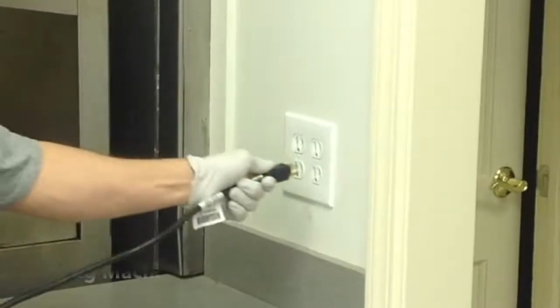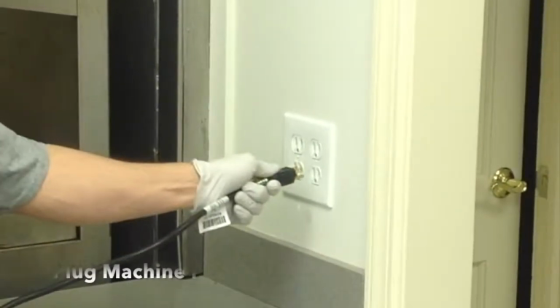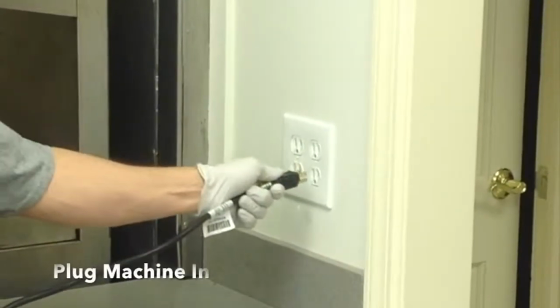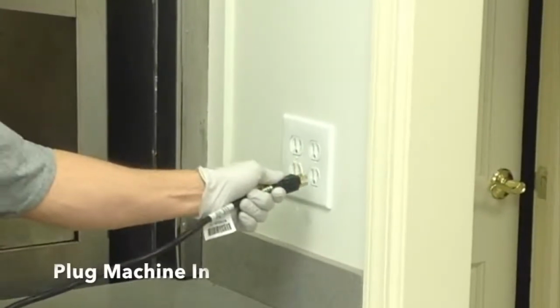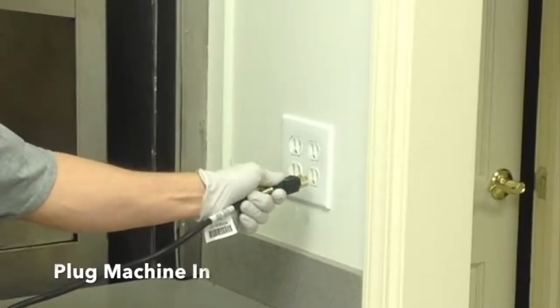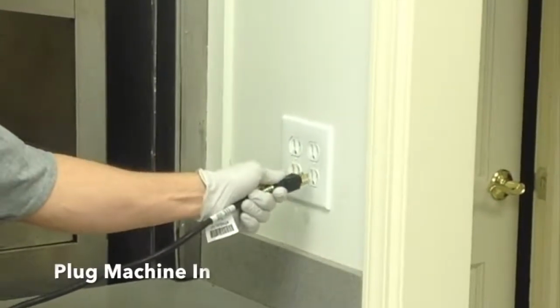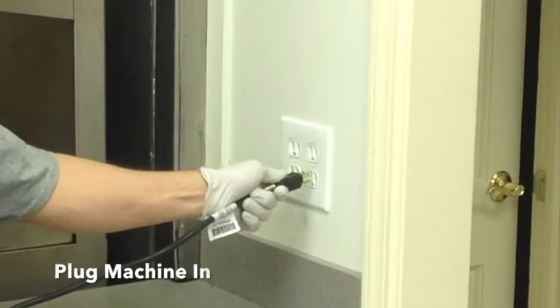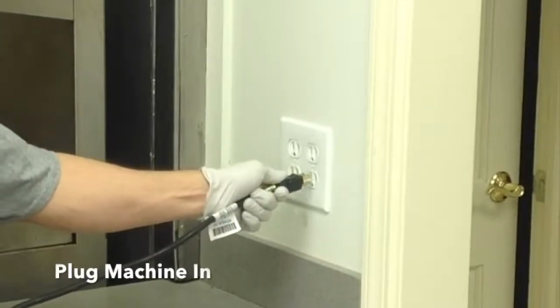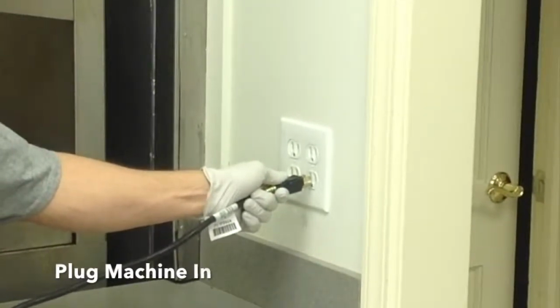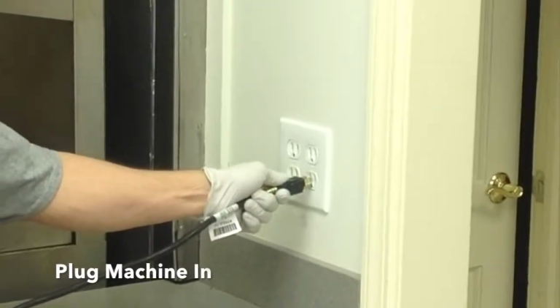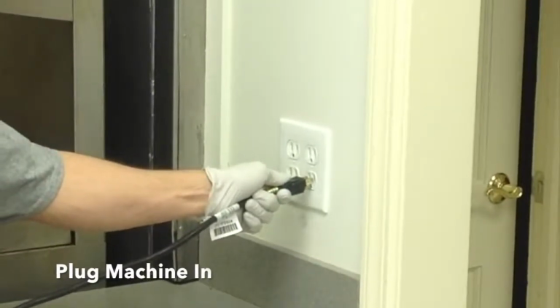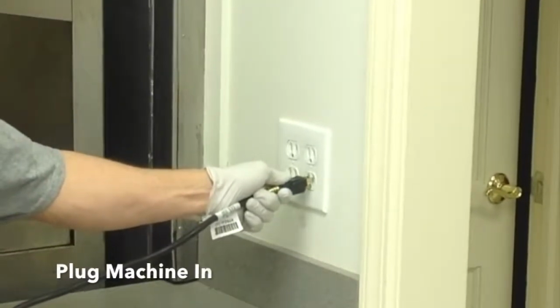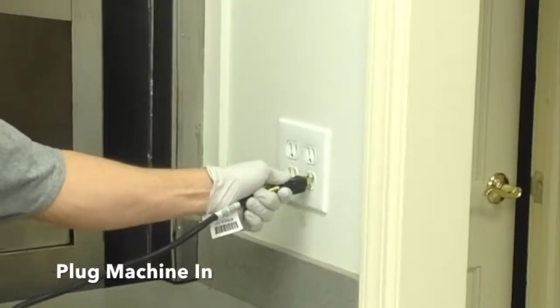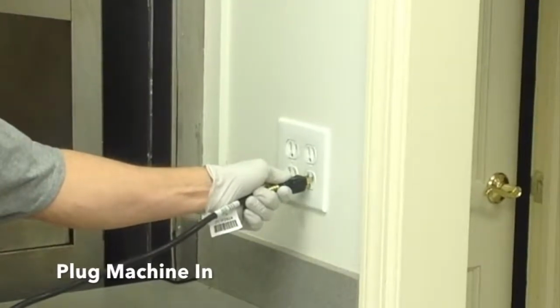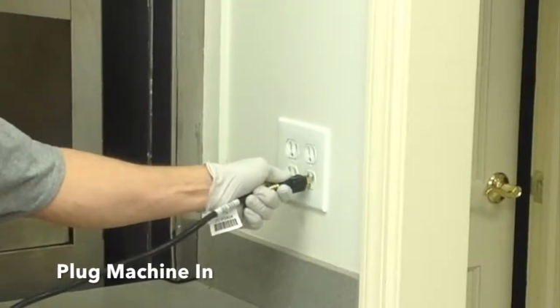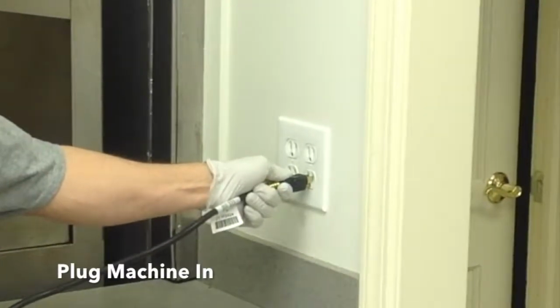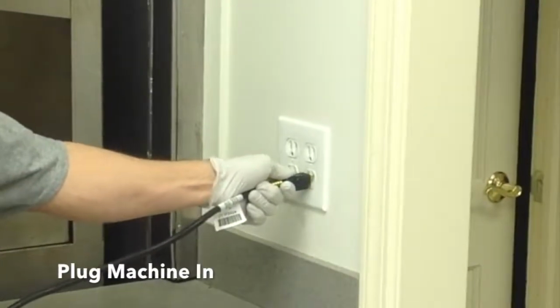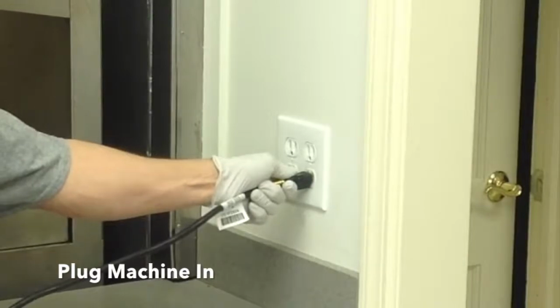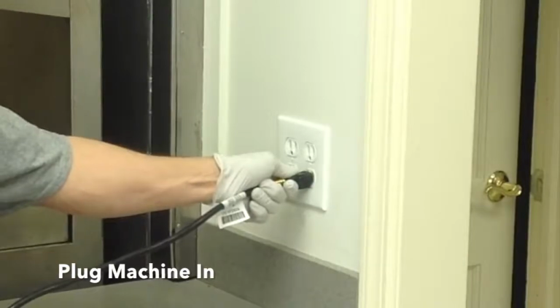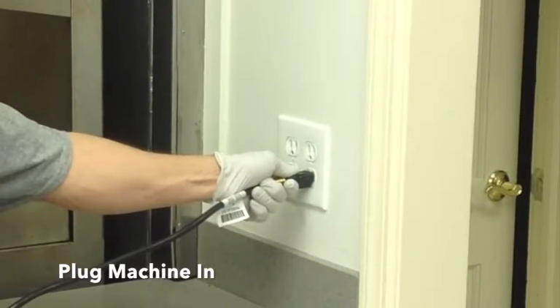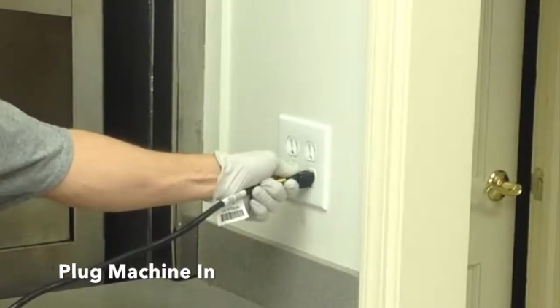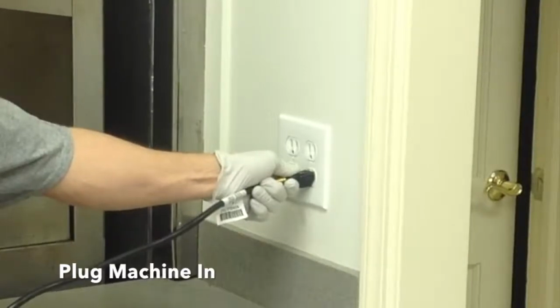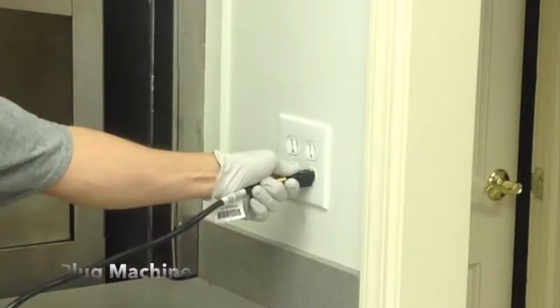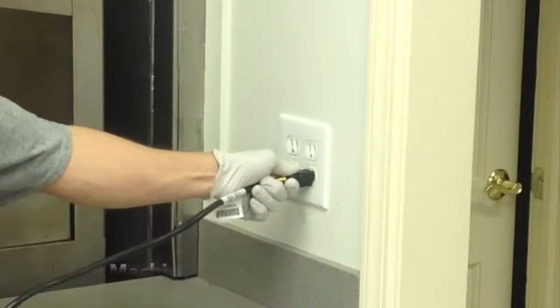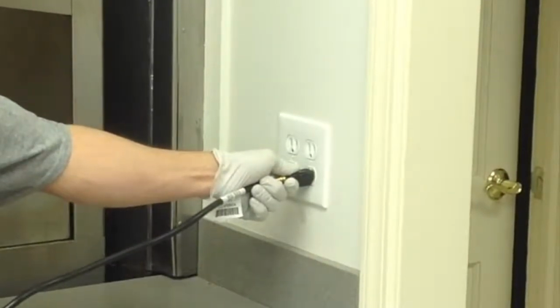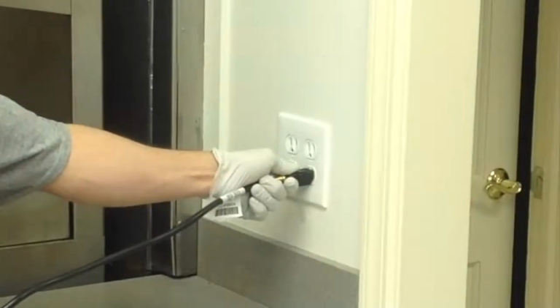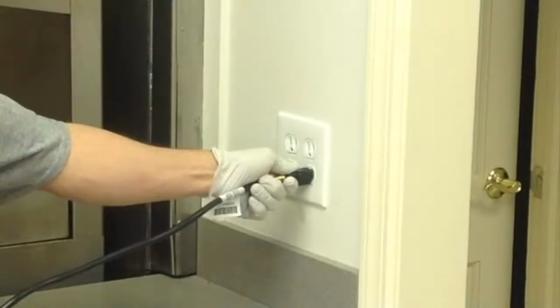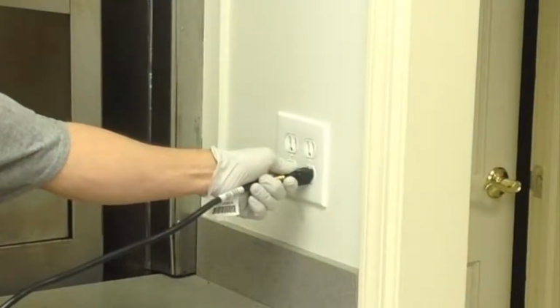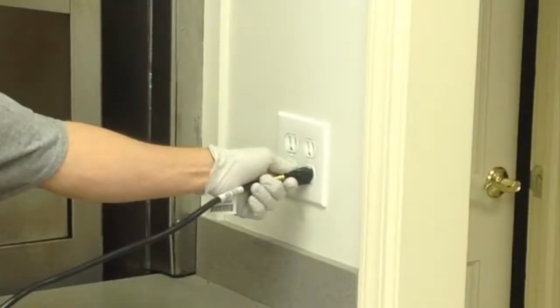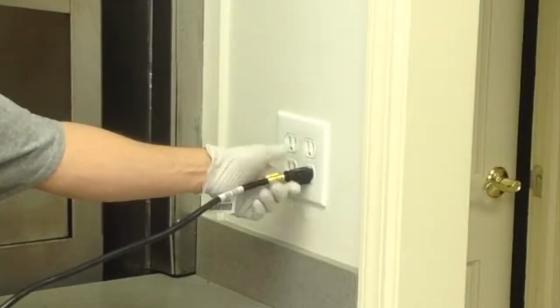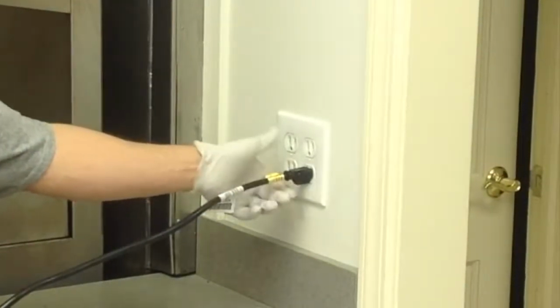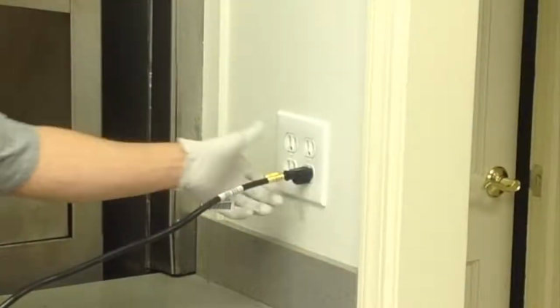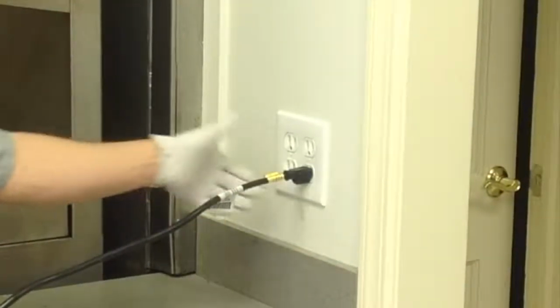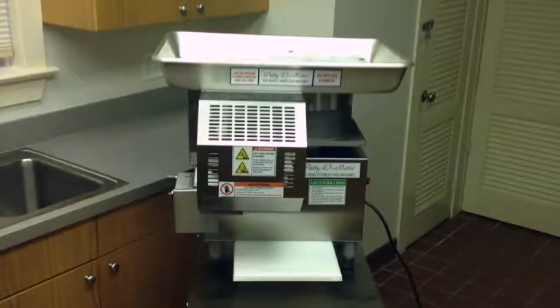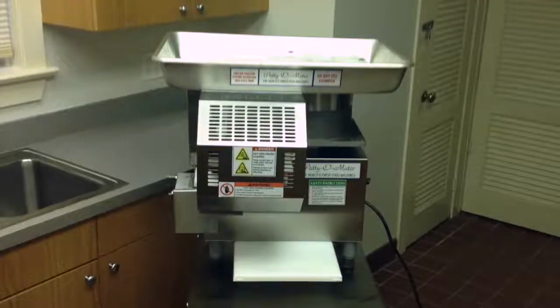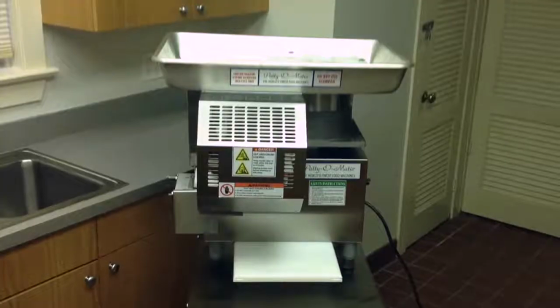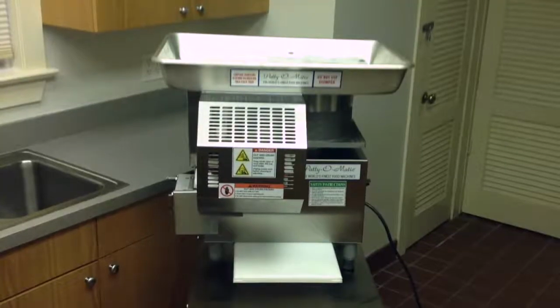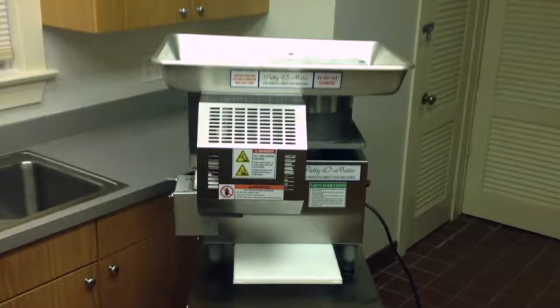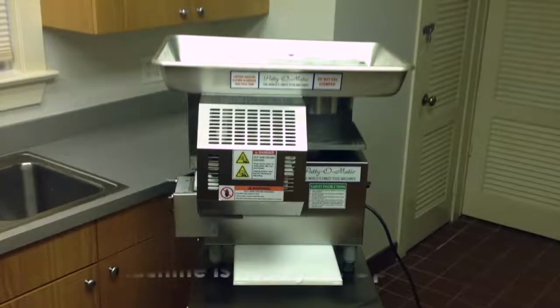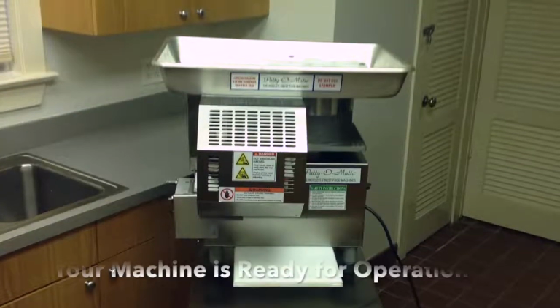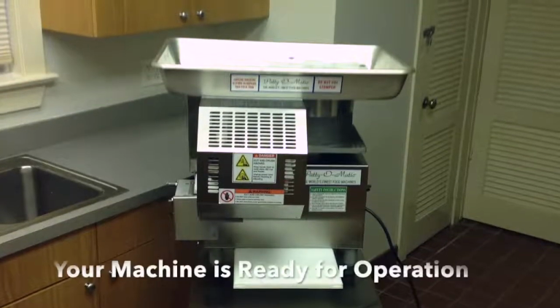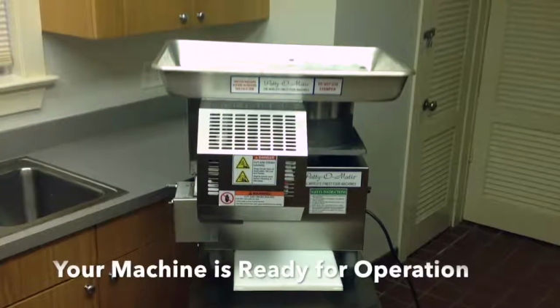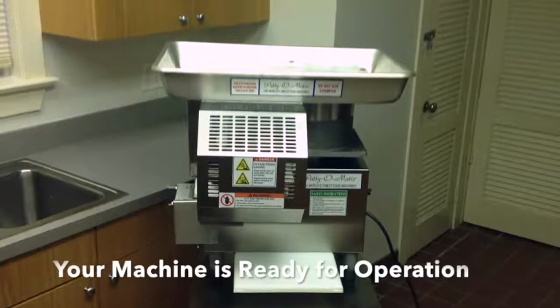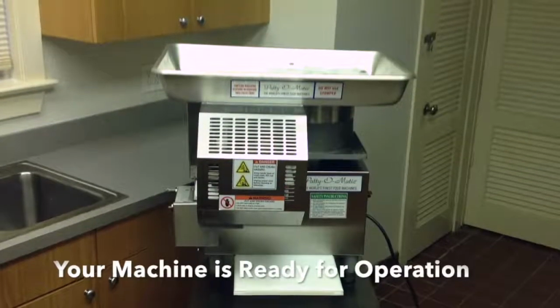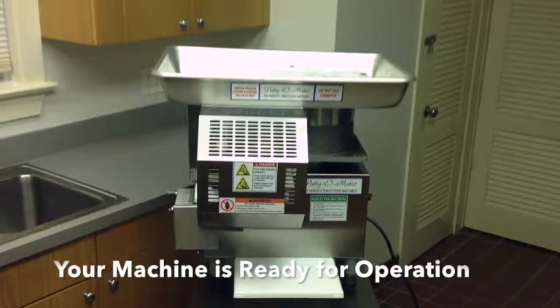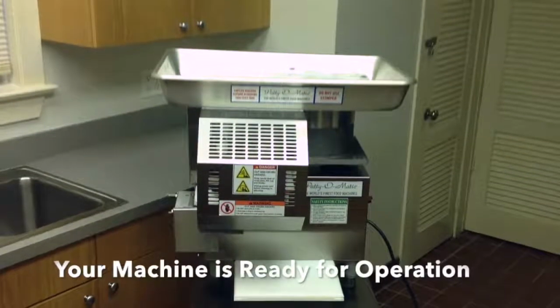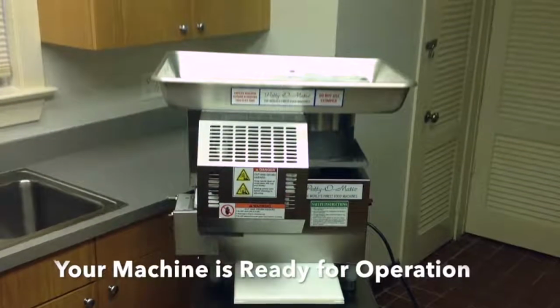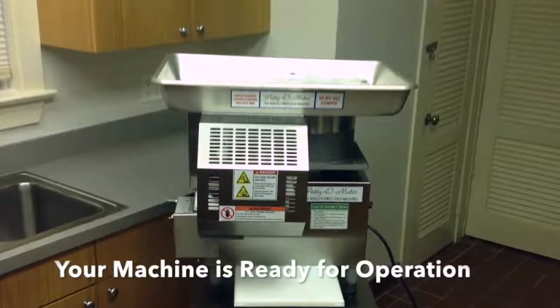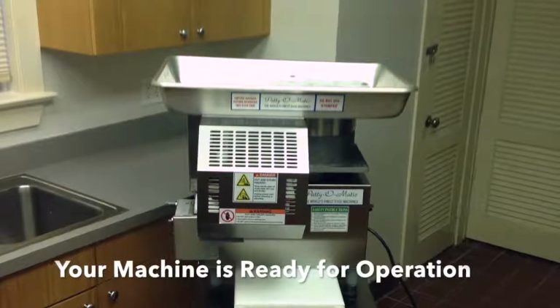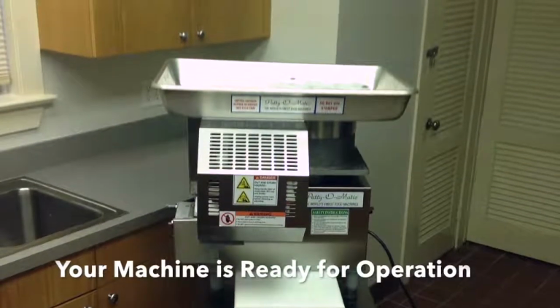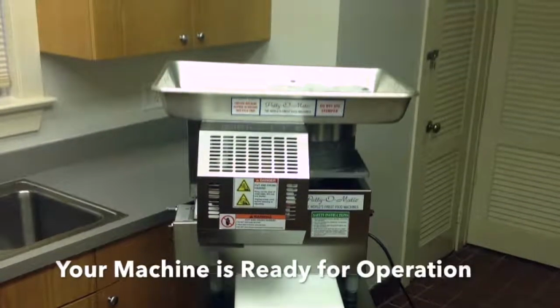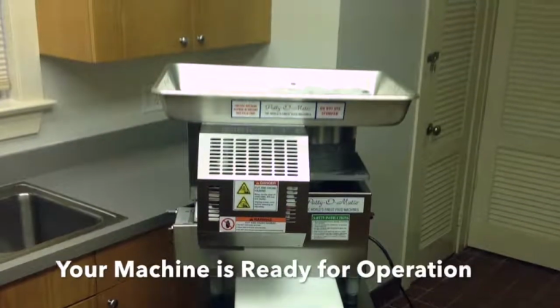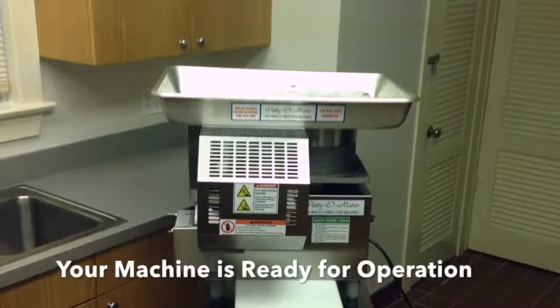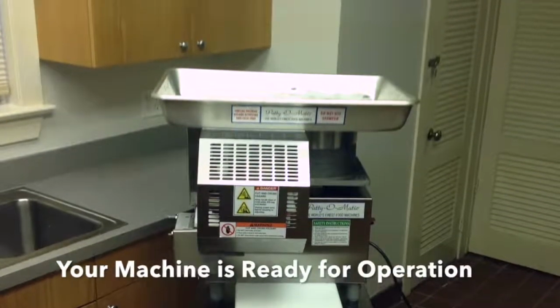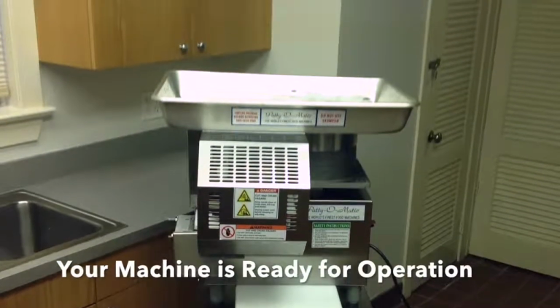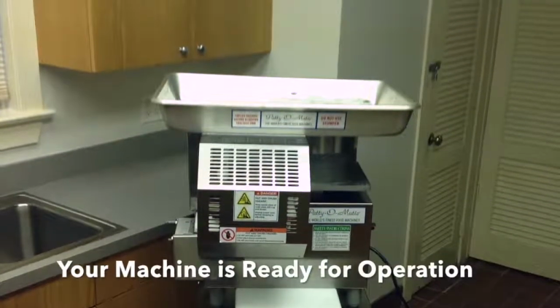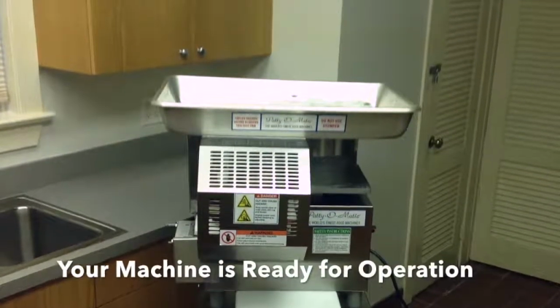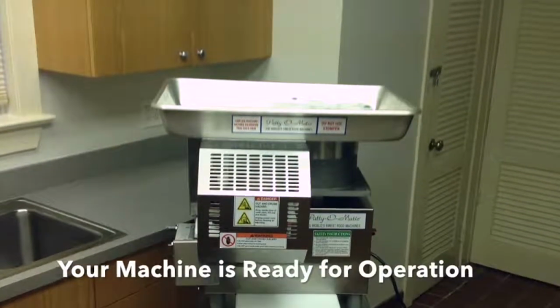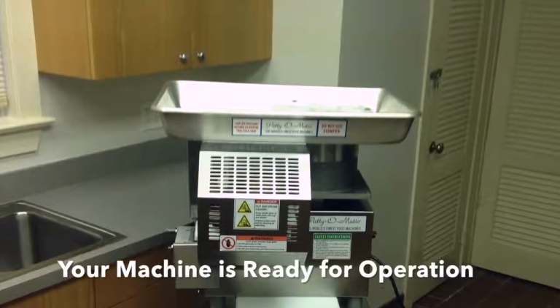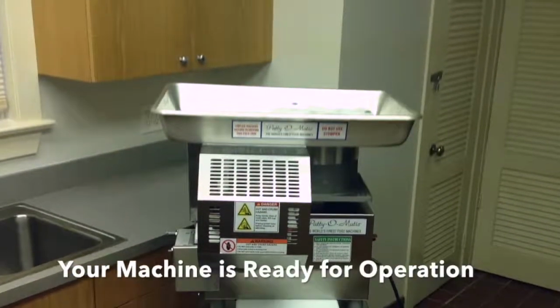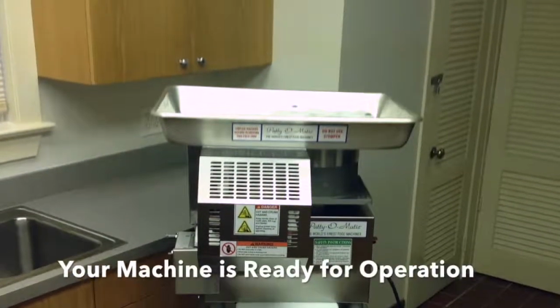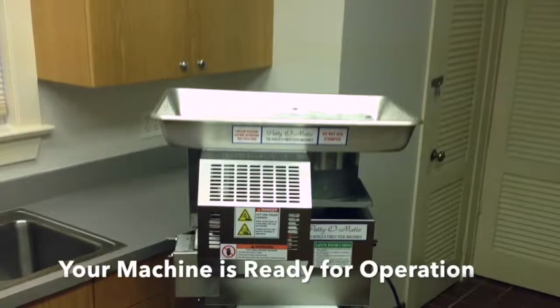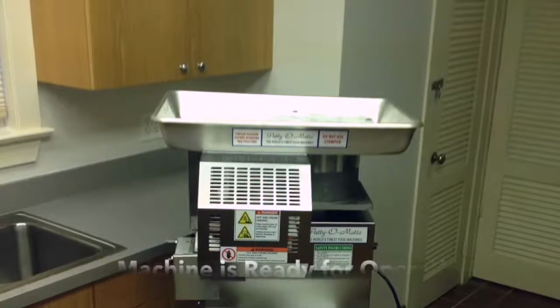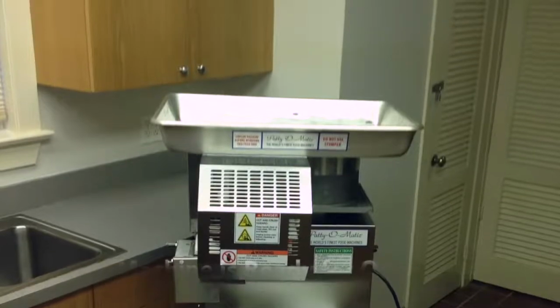Plug the machine into its power supply. Your PR12 patty machine is ready for operation.